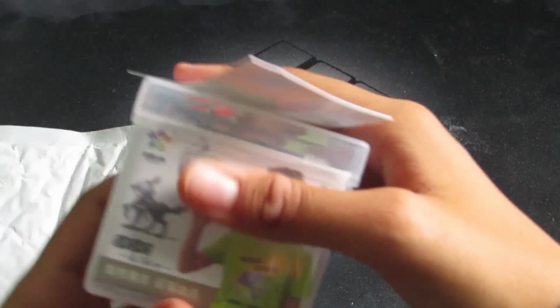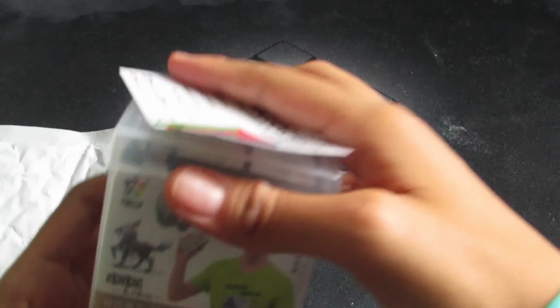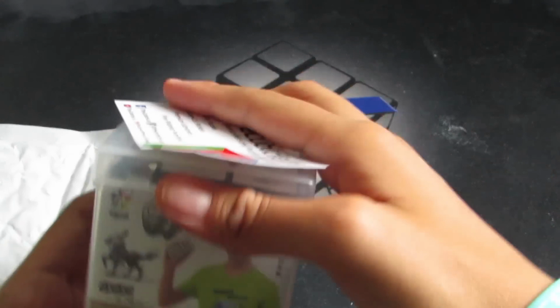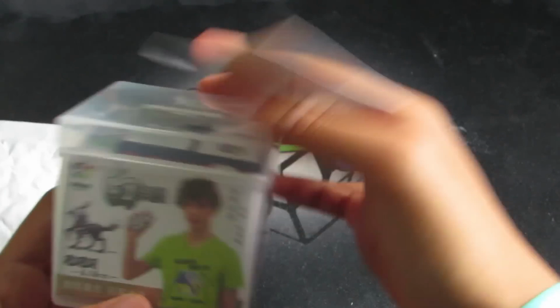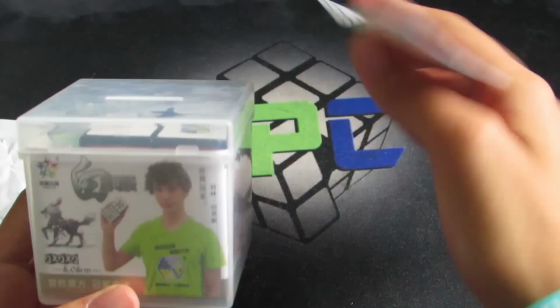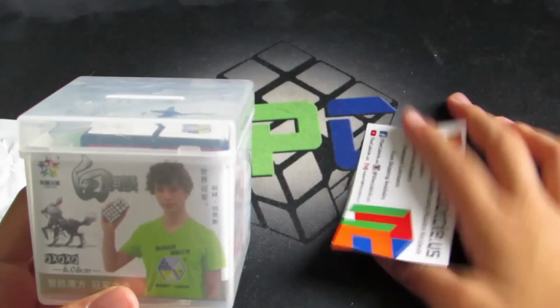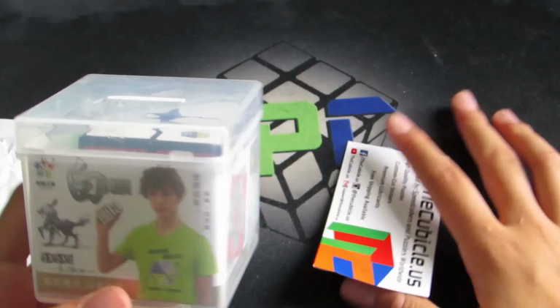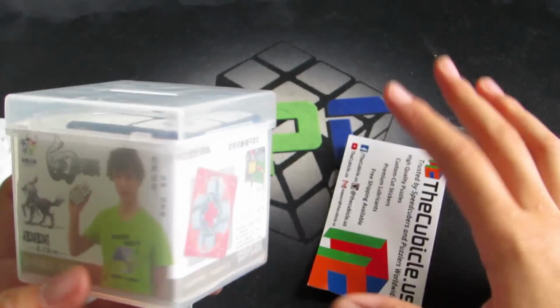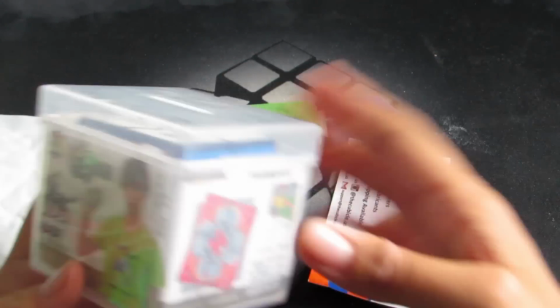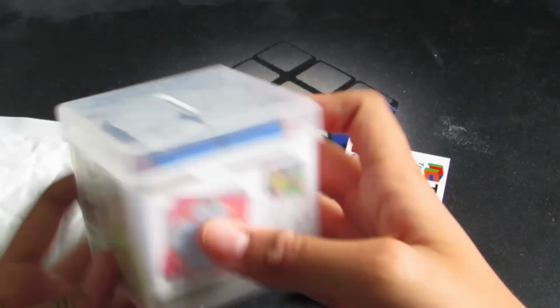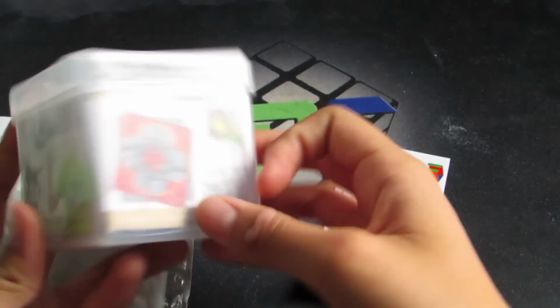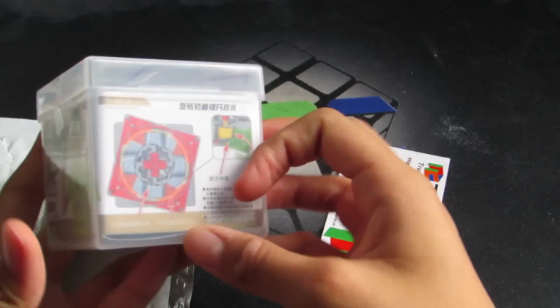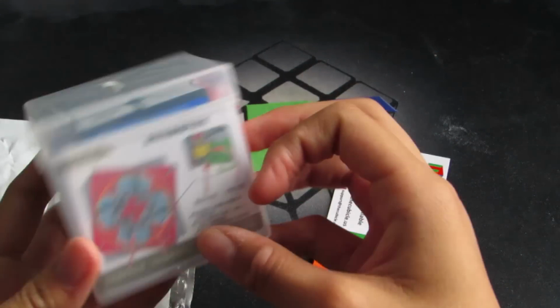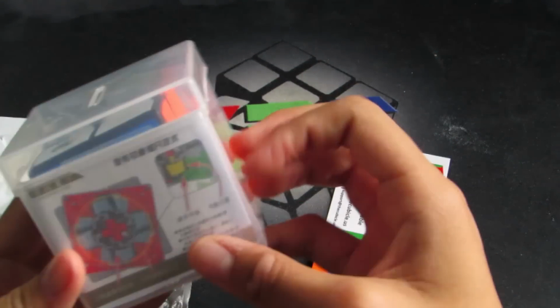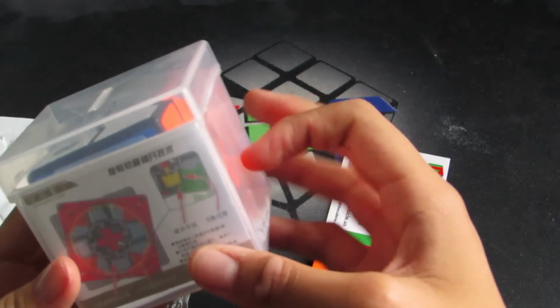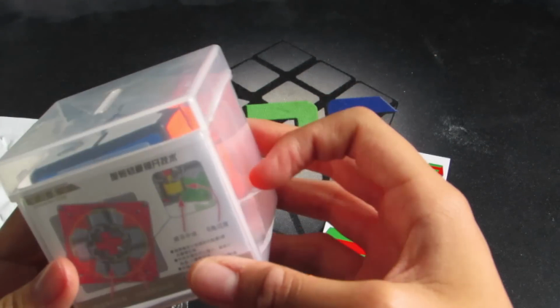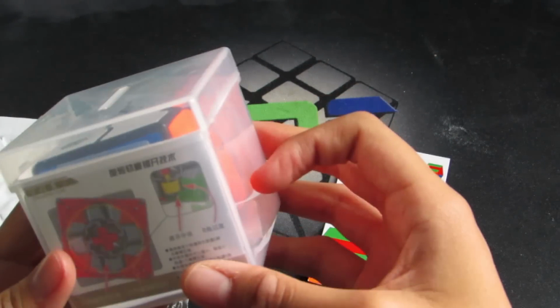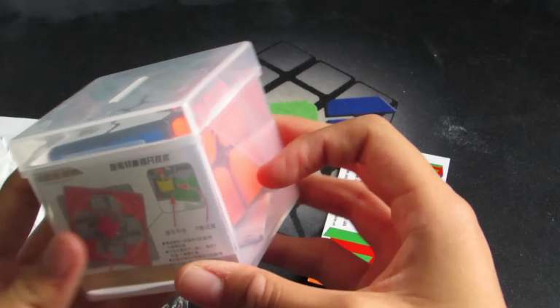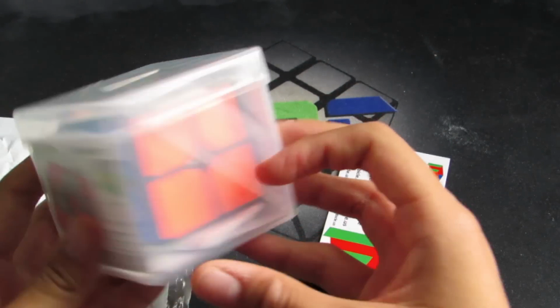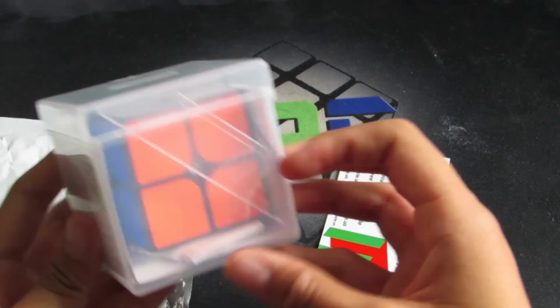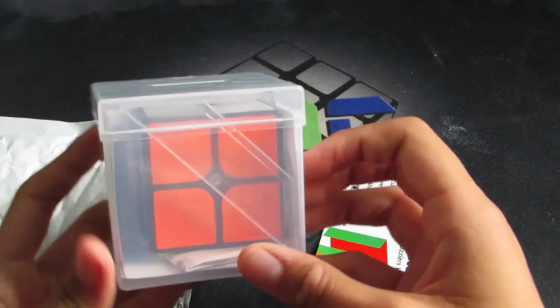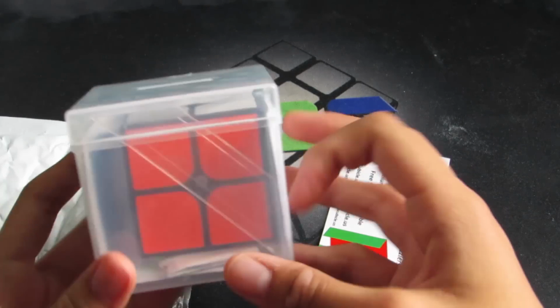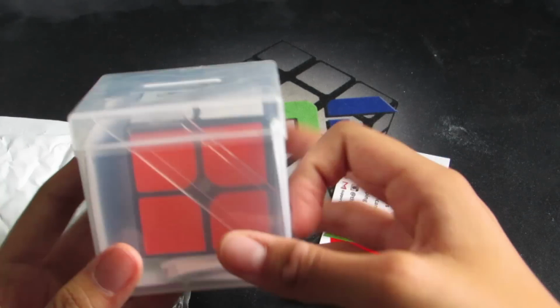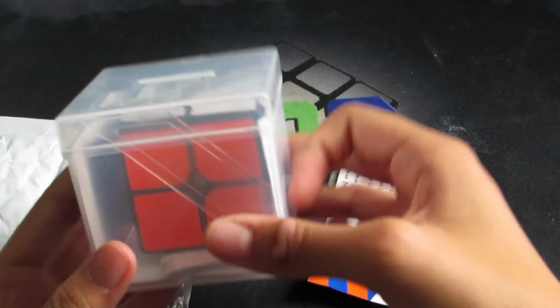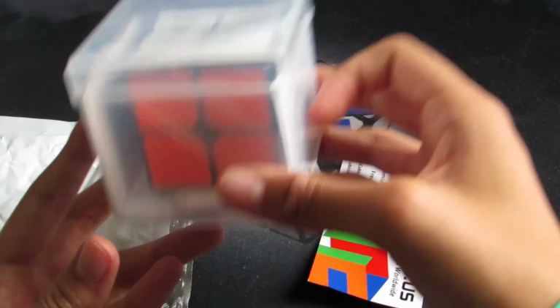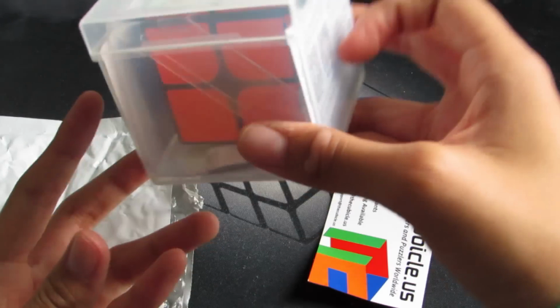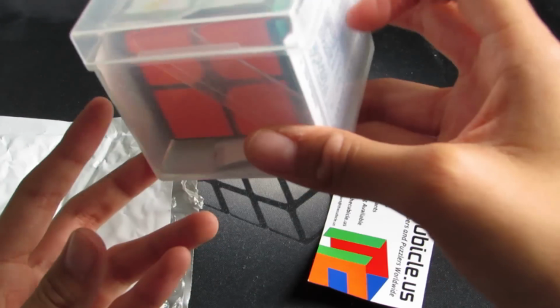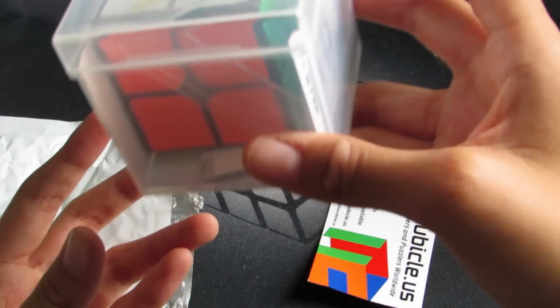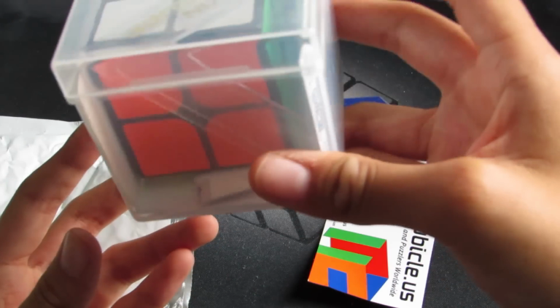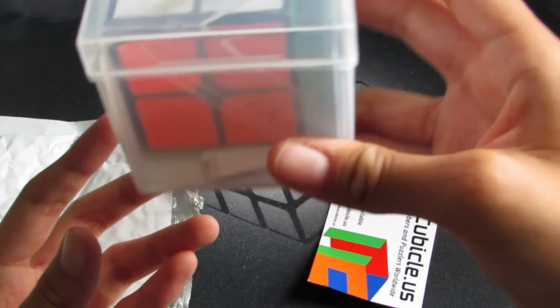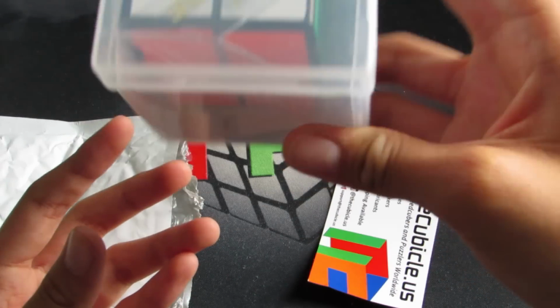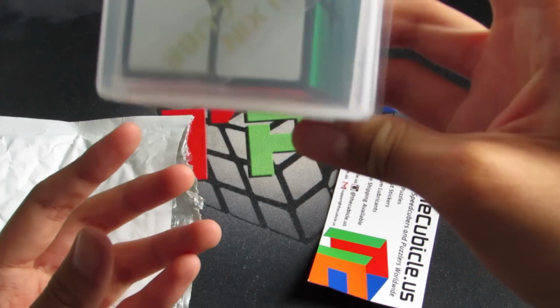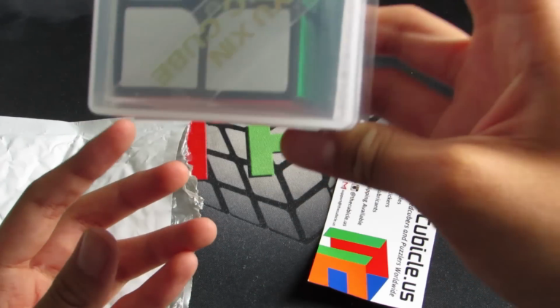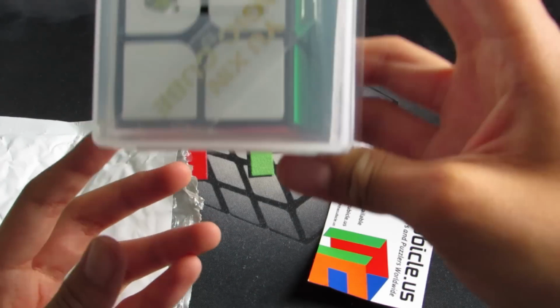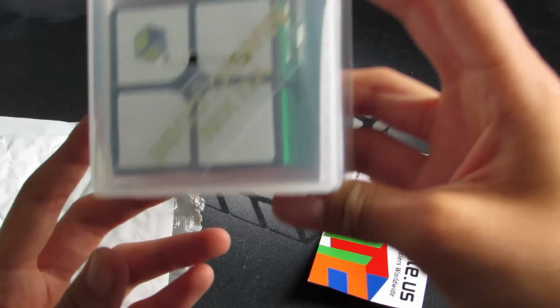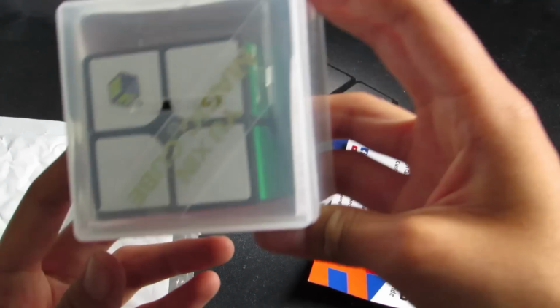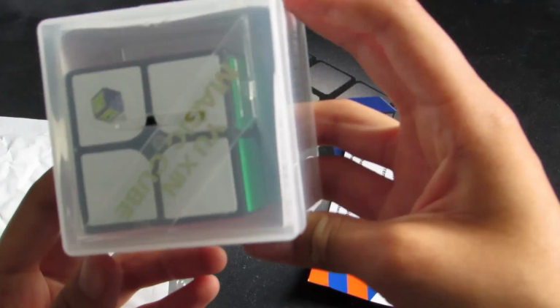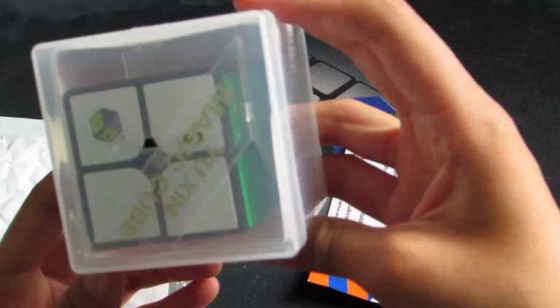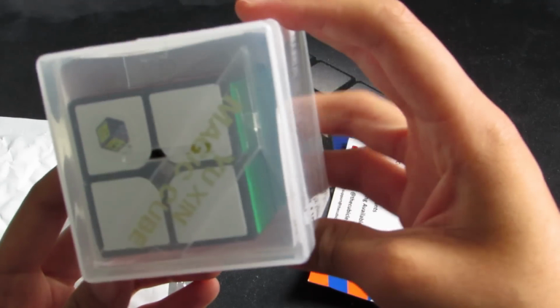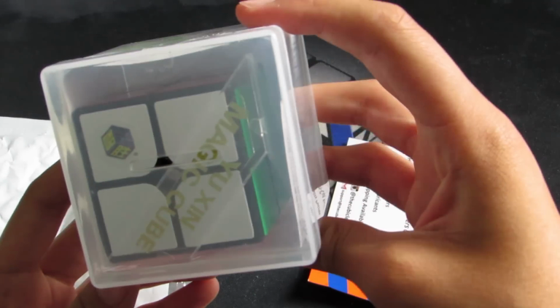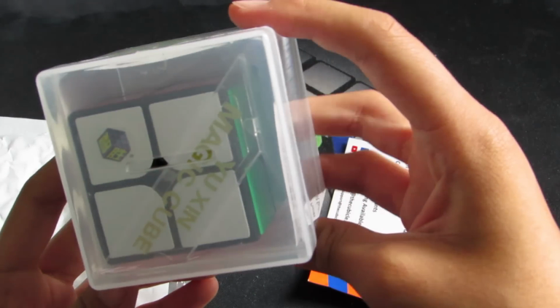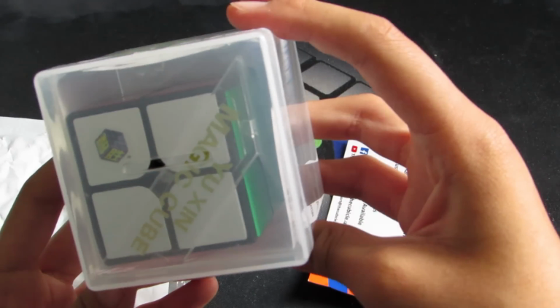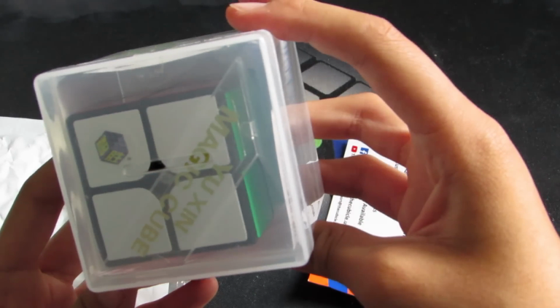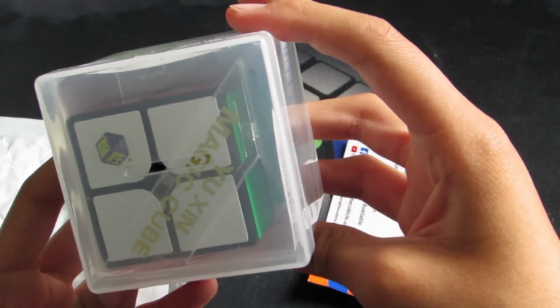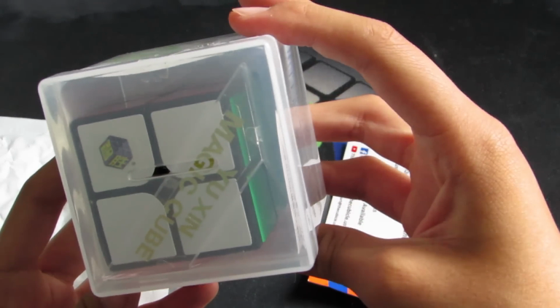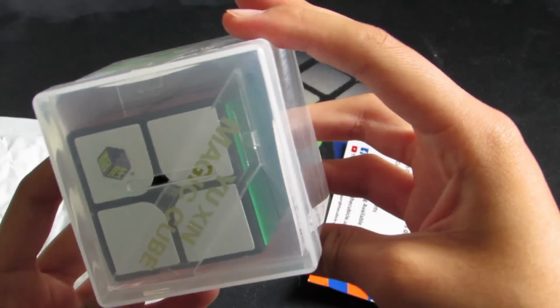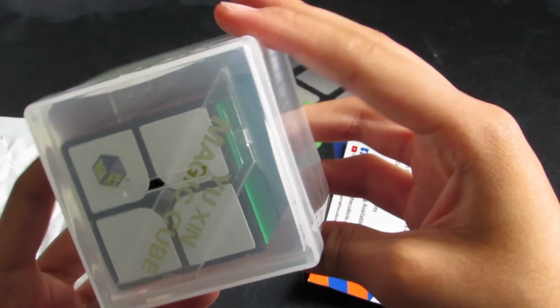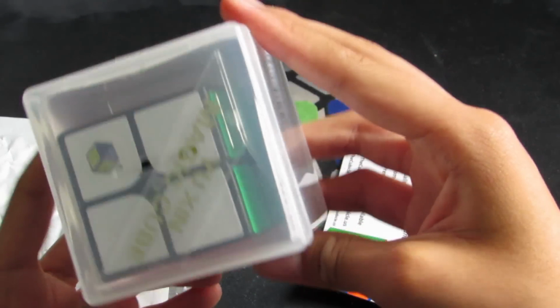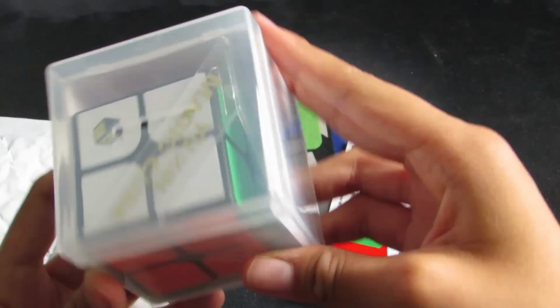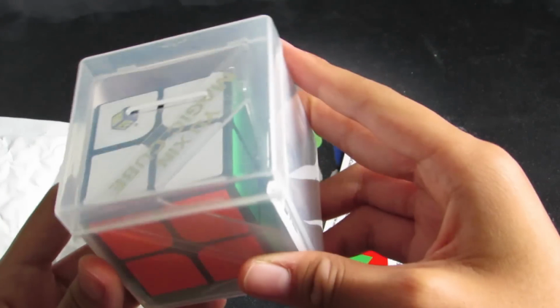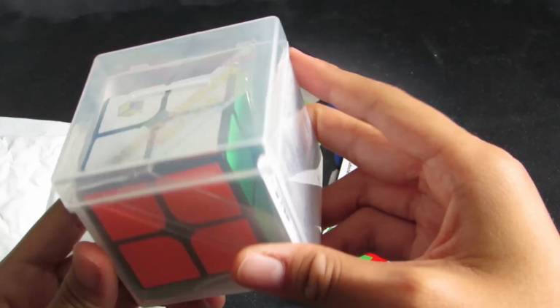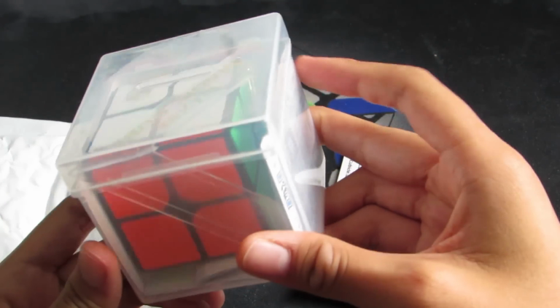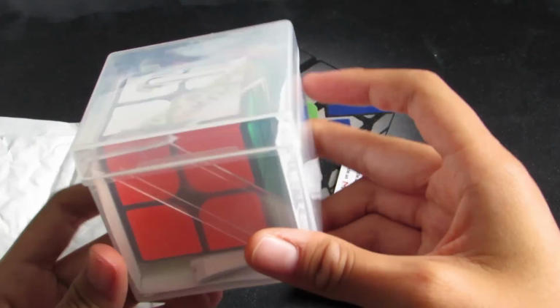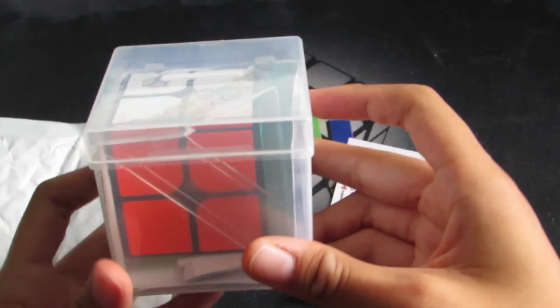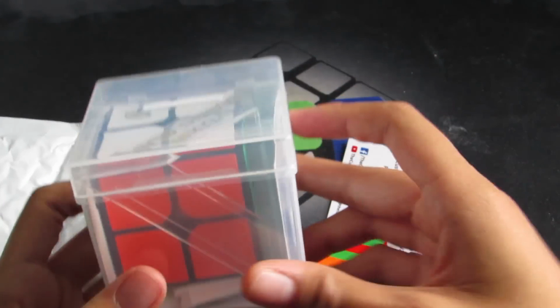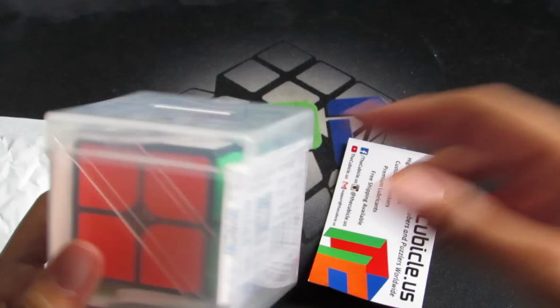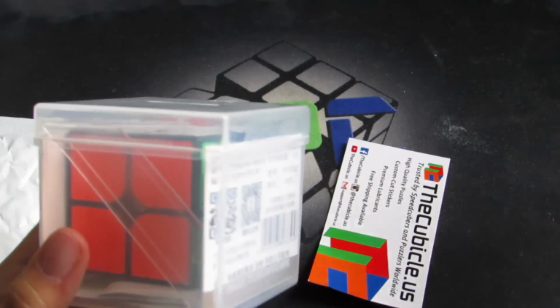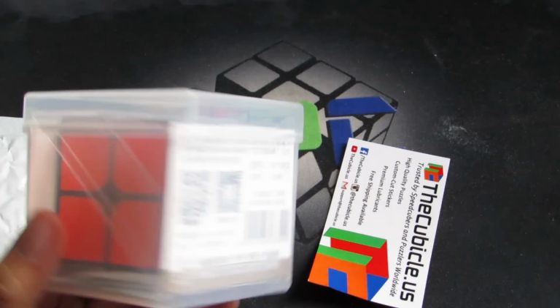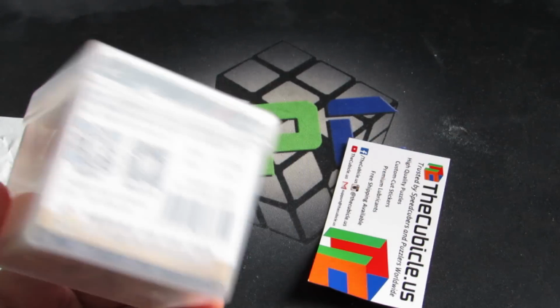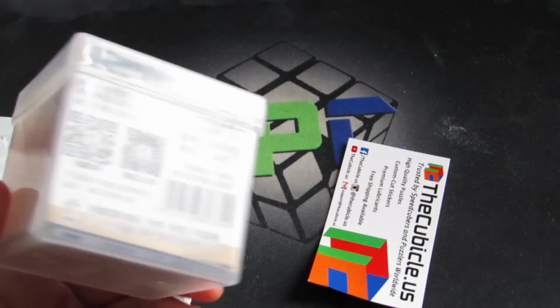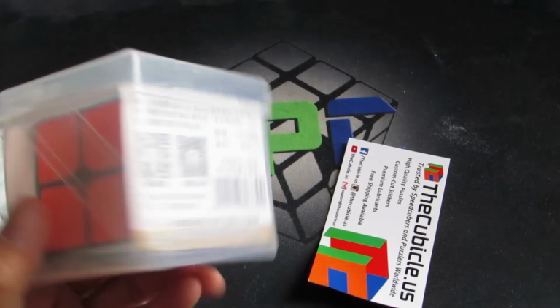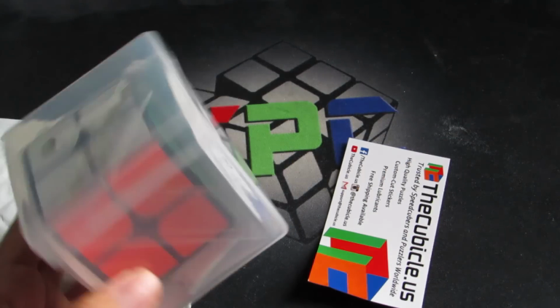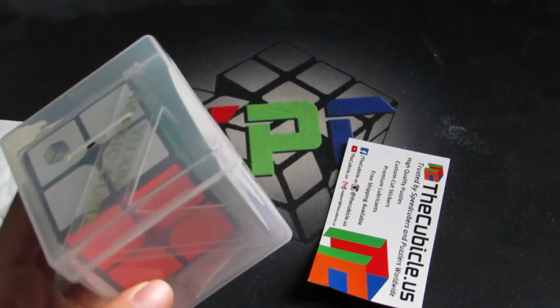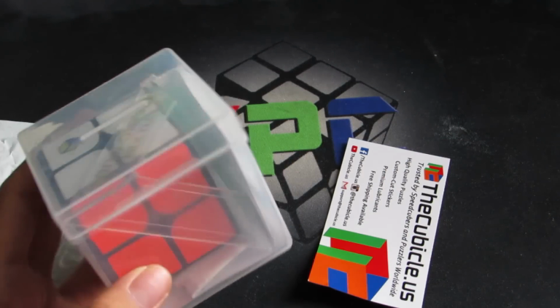They just randomly sent me a YuXin 2x2. Is this a new one or is this the same old YuXin 2x2? What? Okay, hold on.